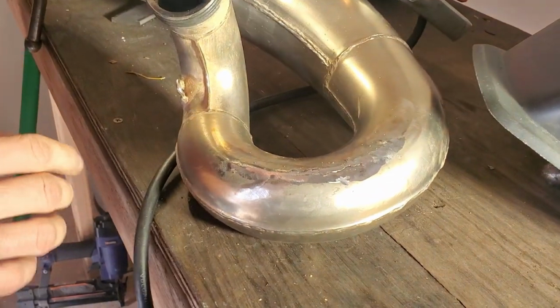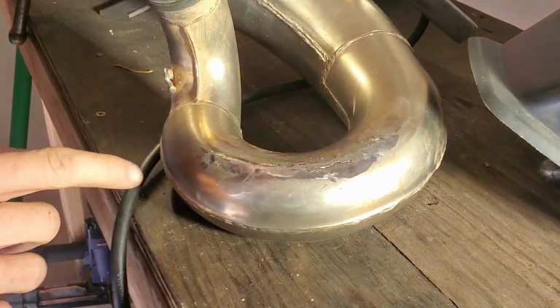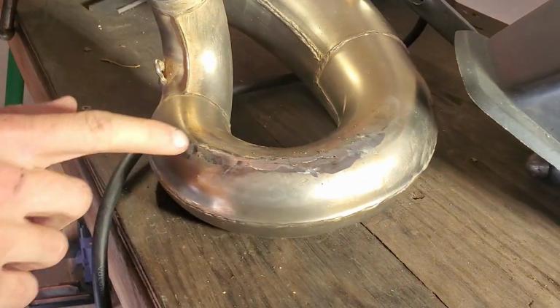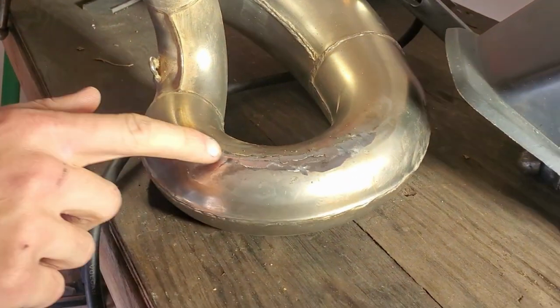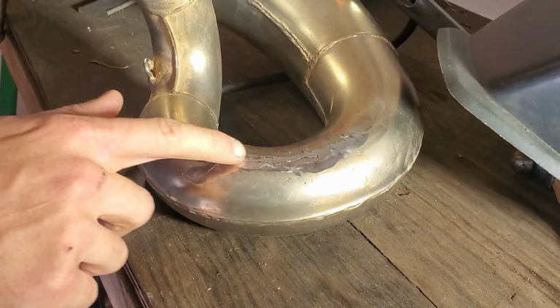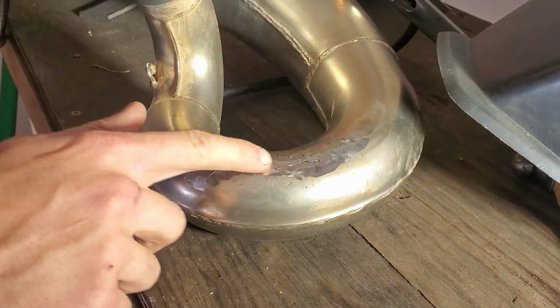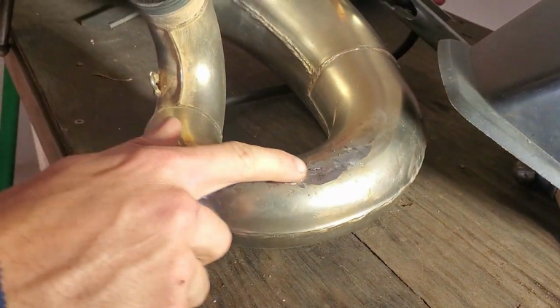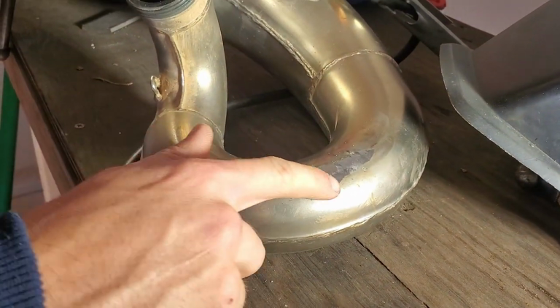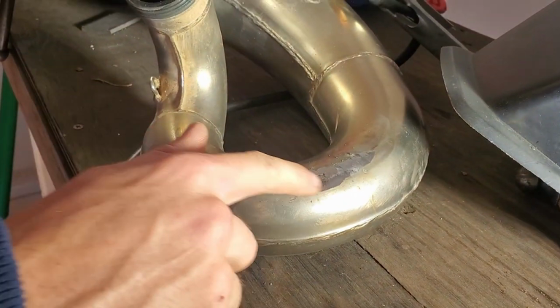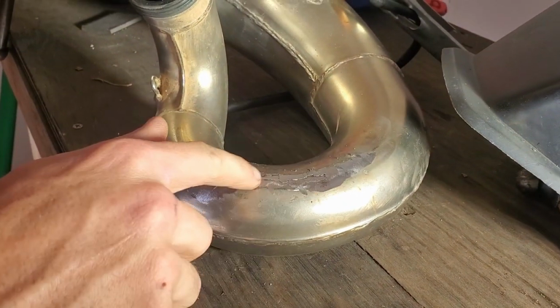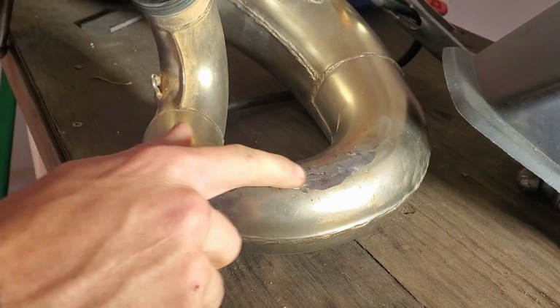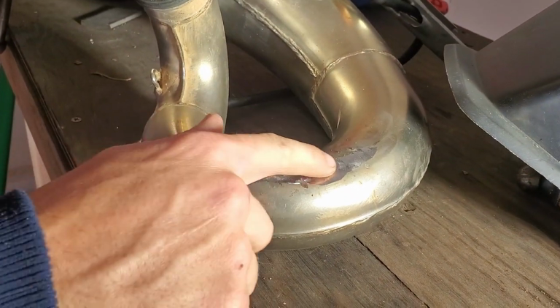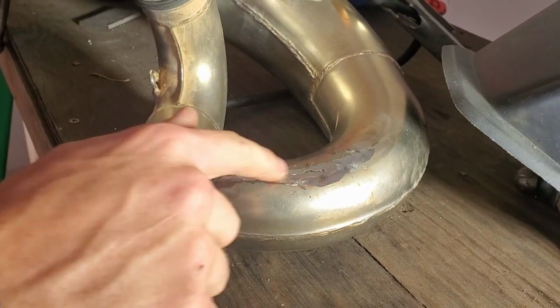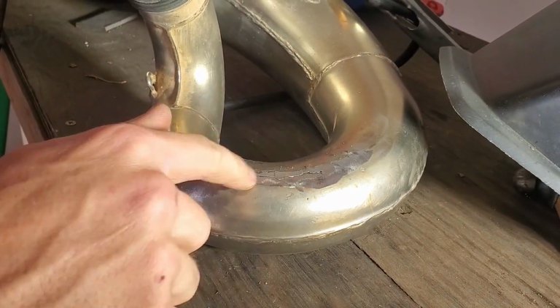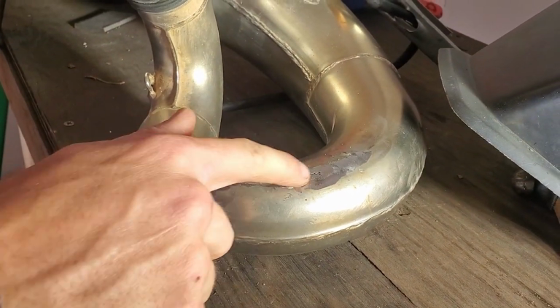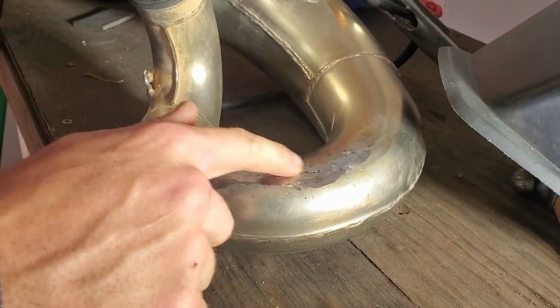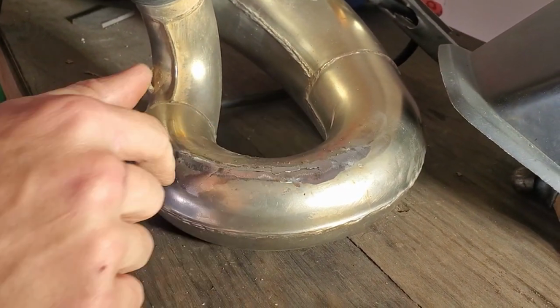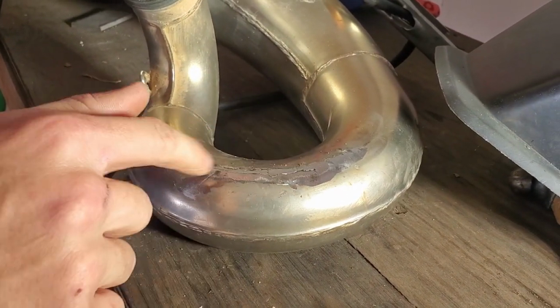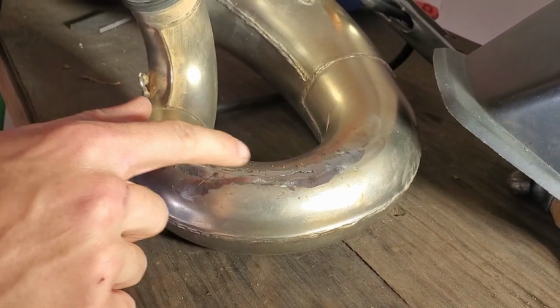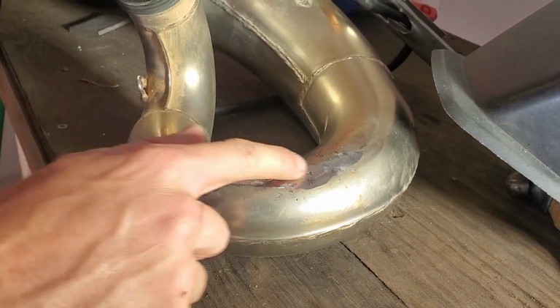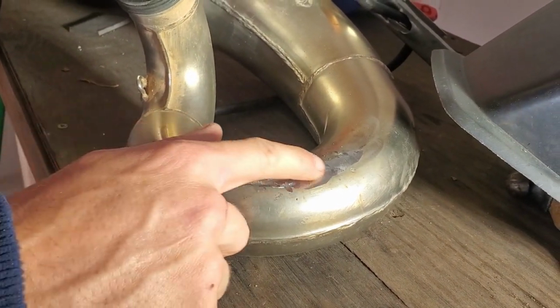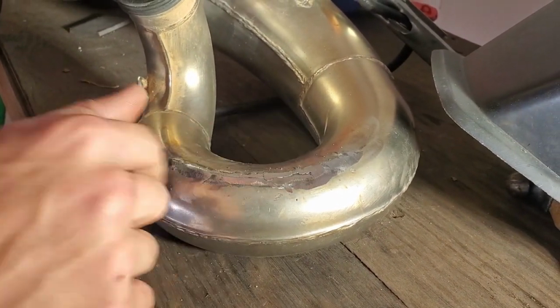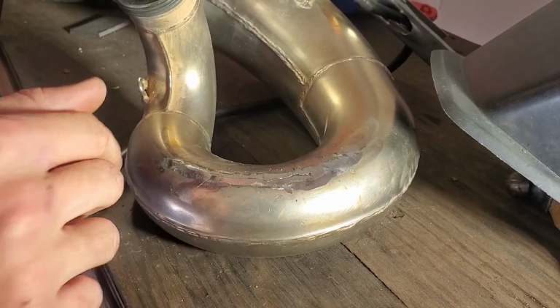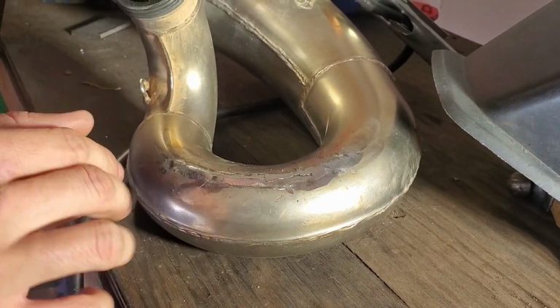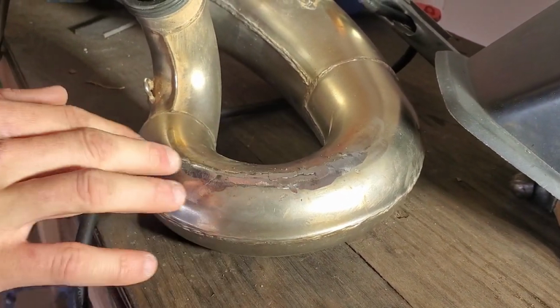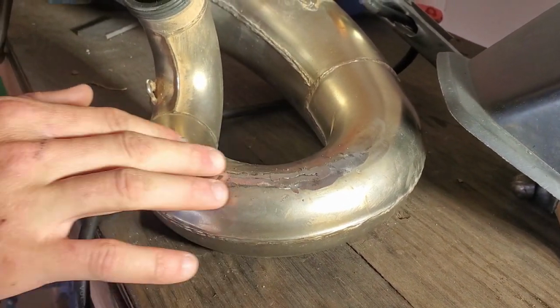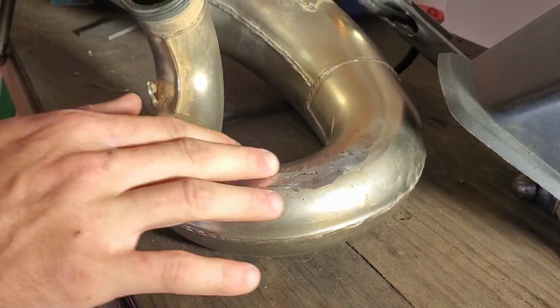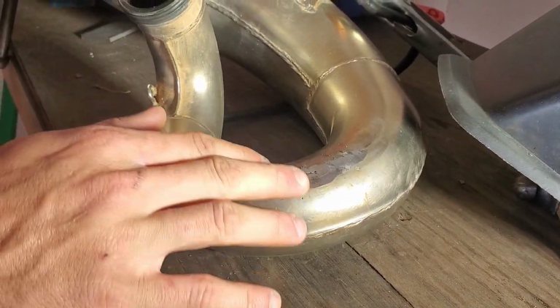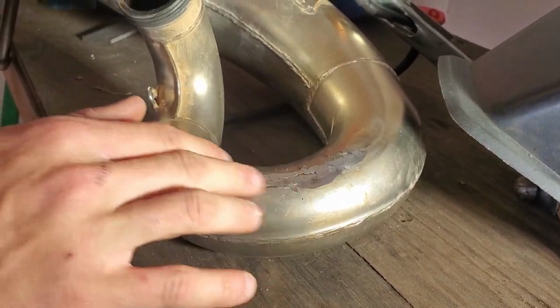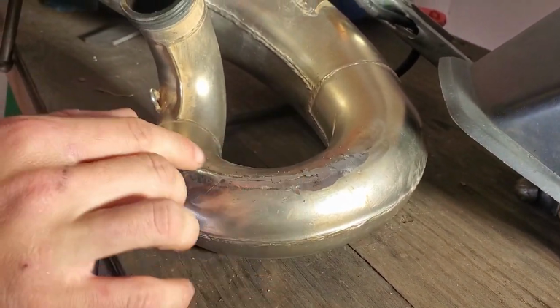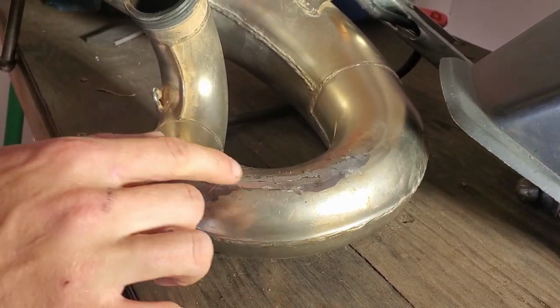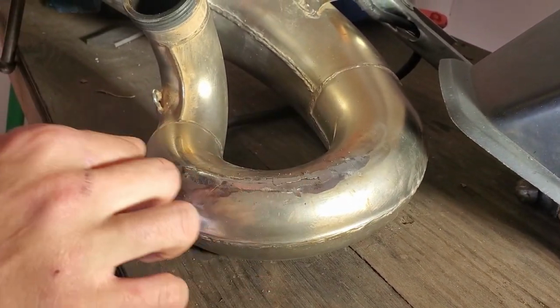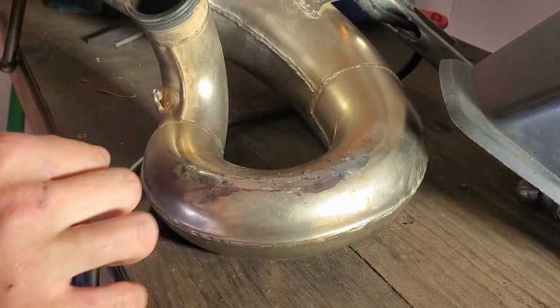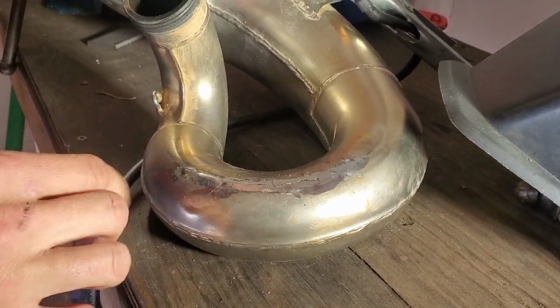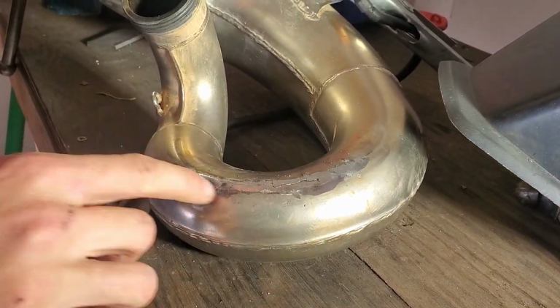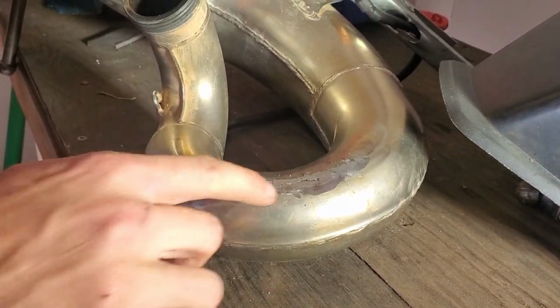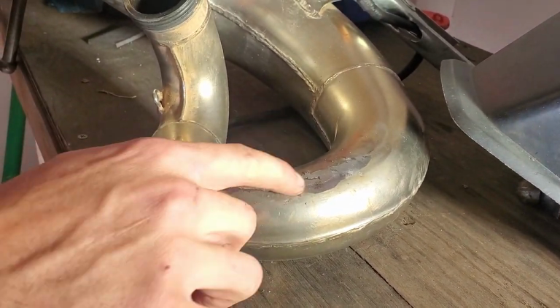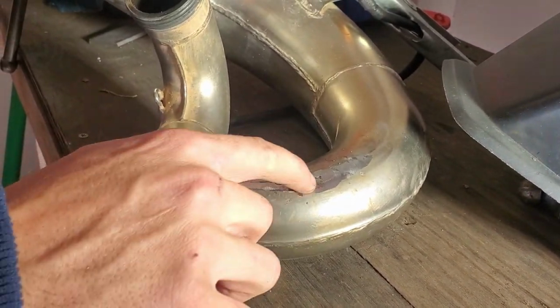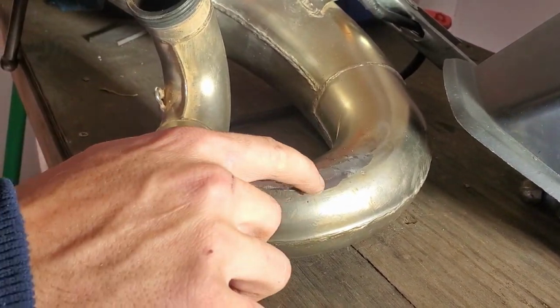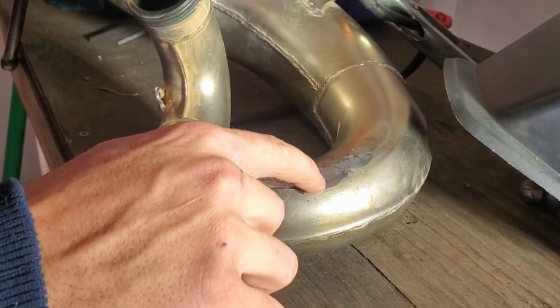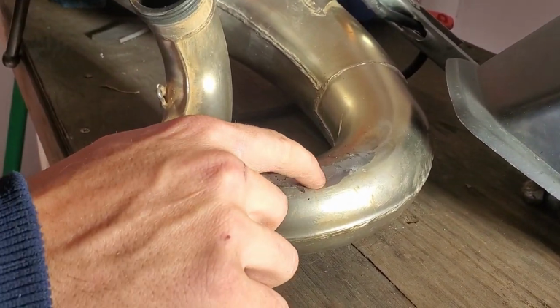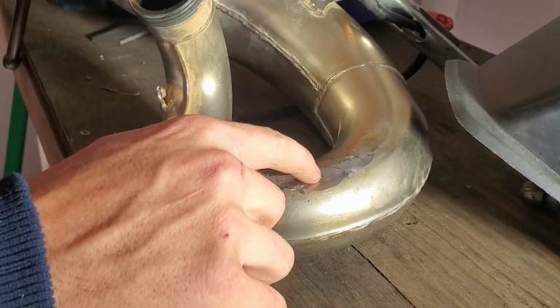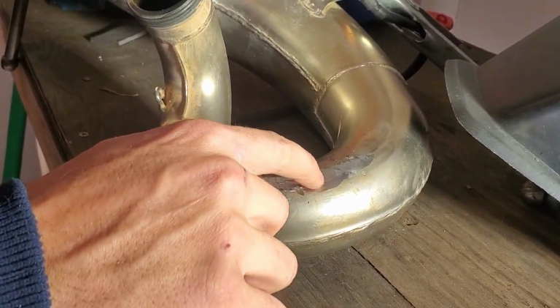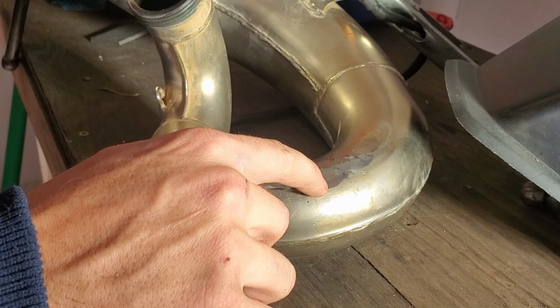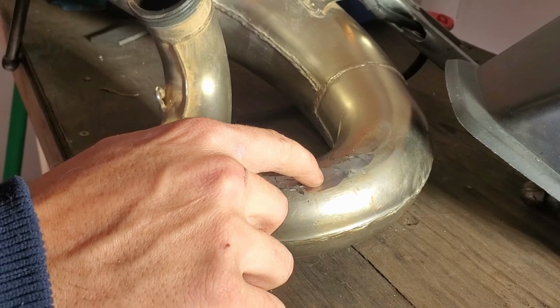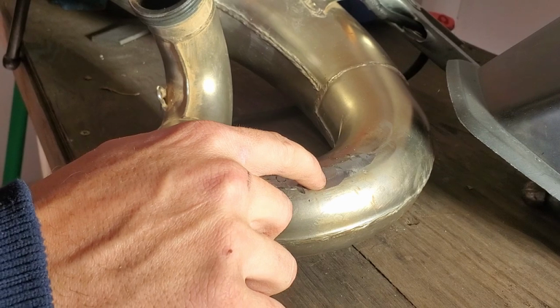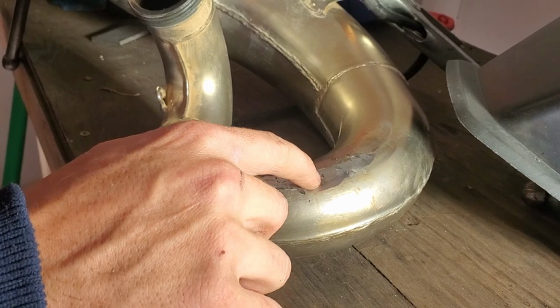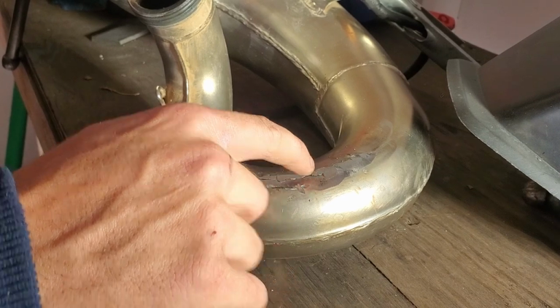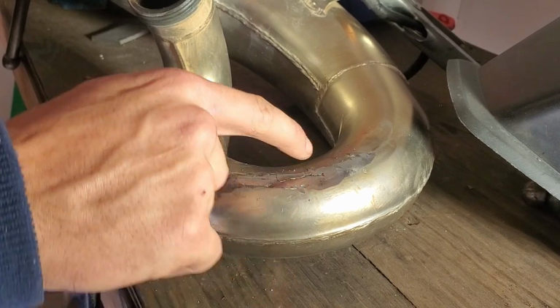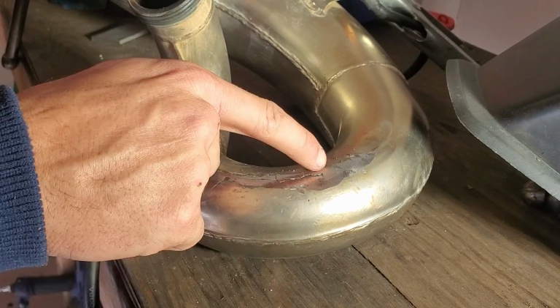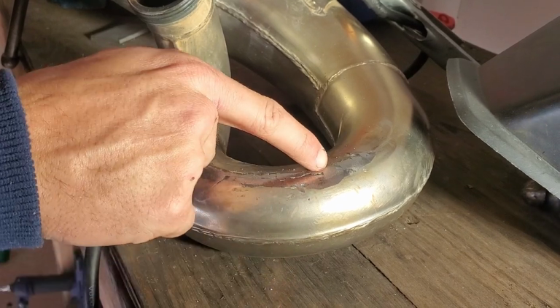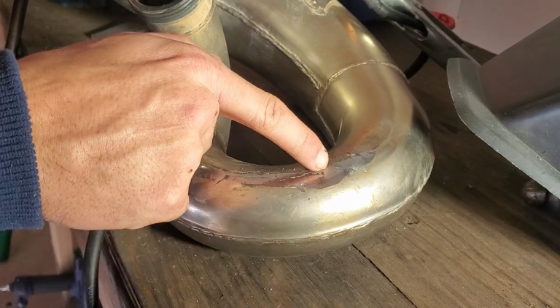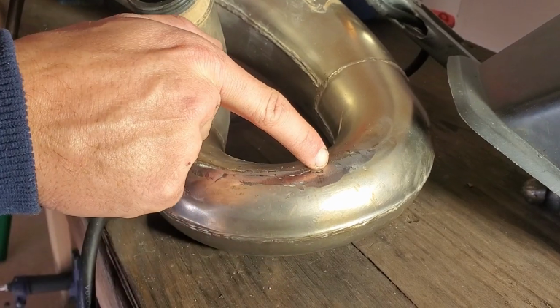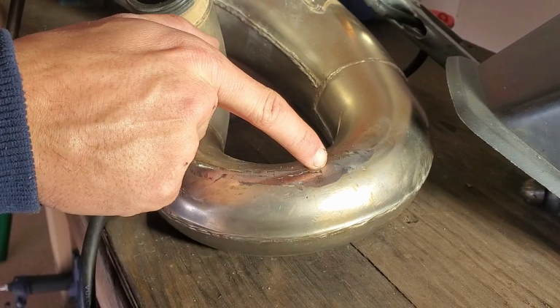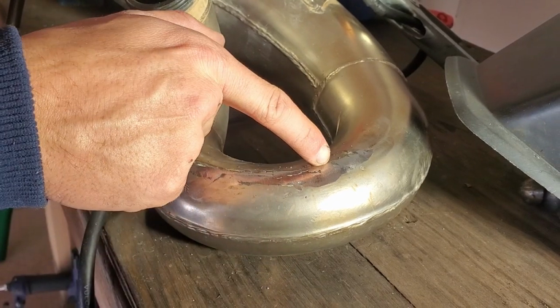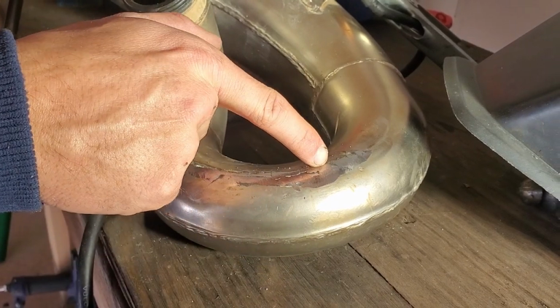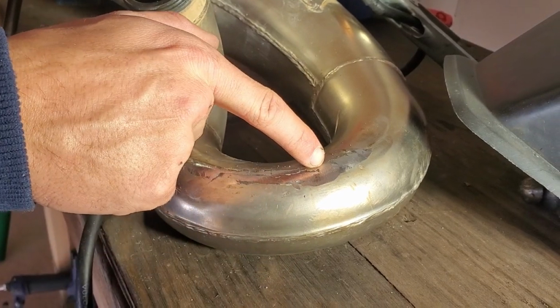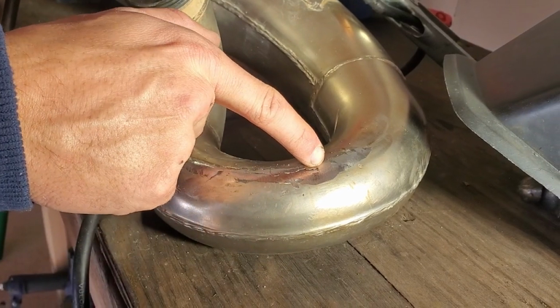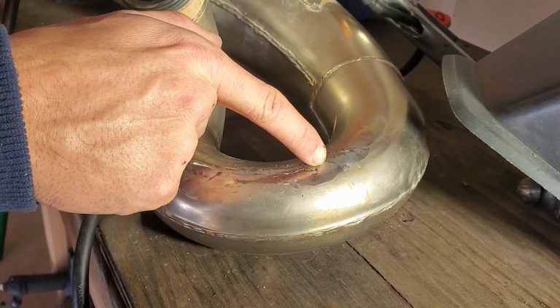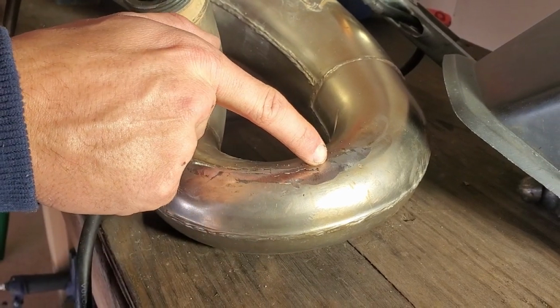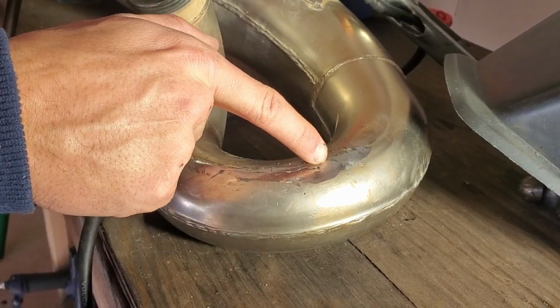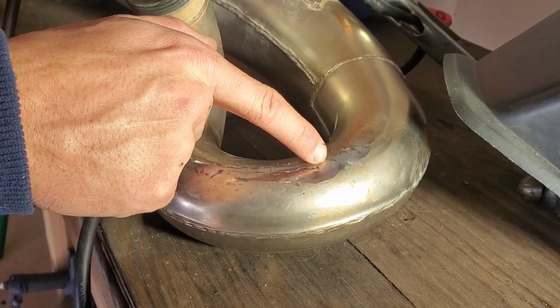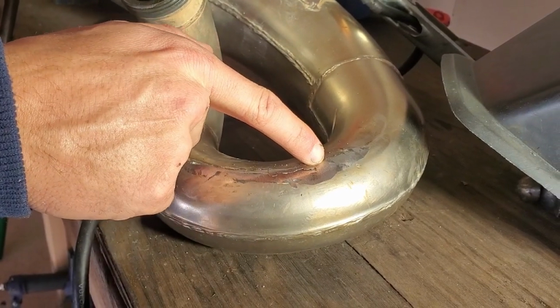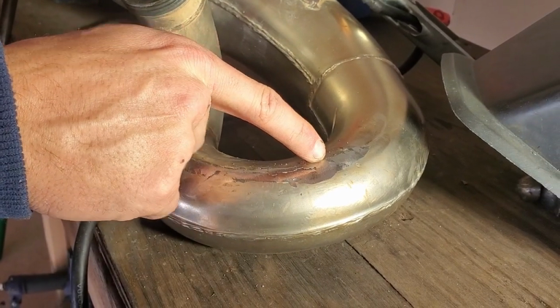We've successfully pulled it a little flatter — this will do. Though we're starting to get another crack here and a little bit longer crack here.